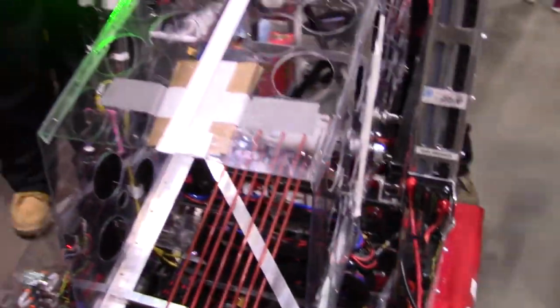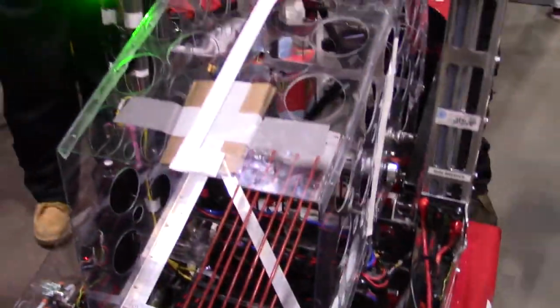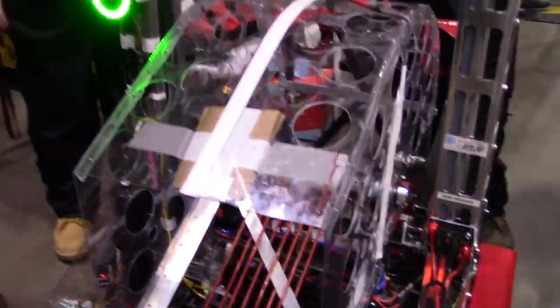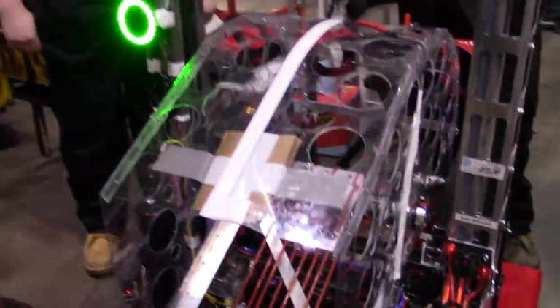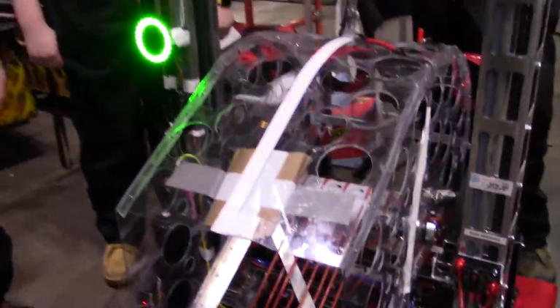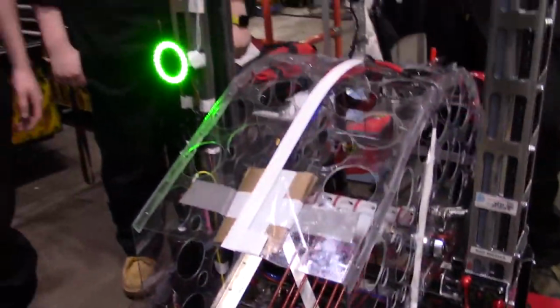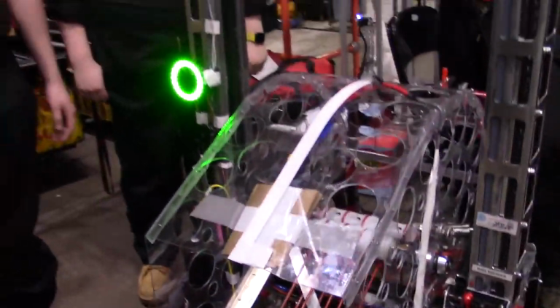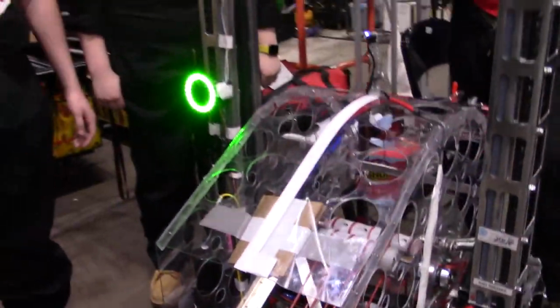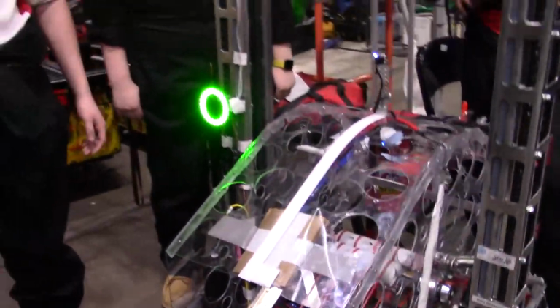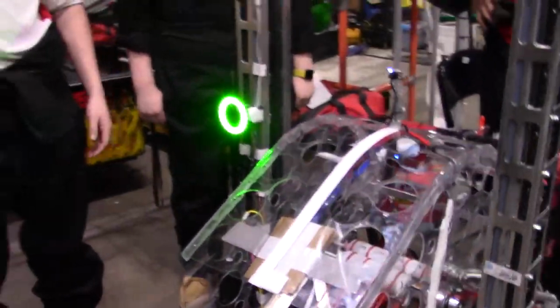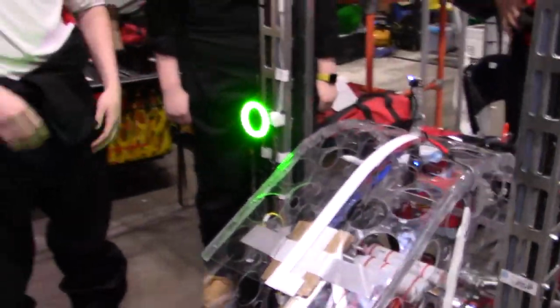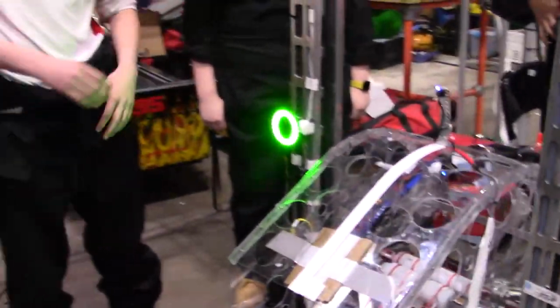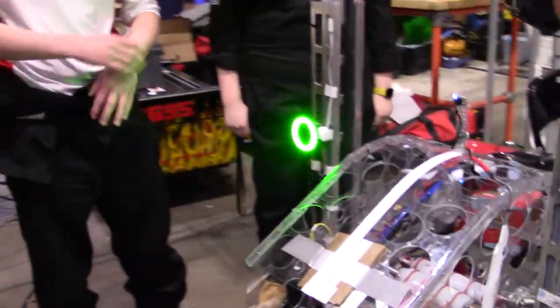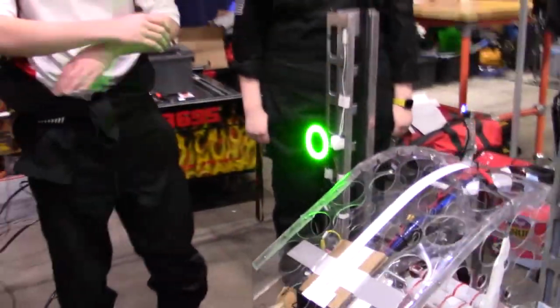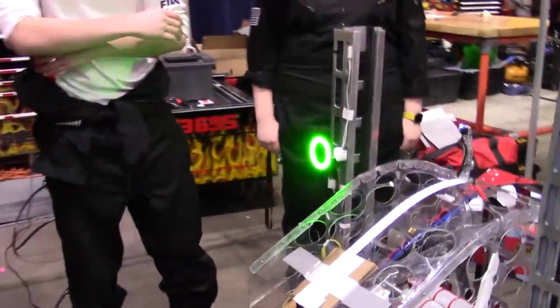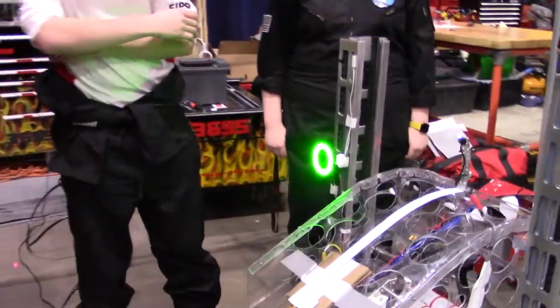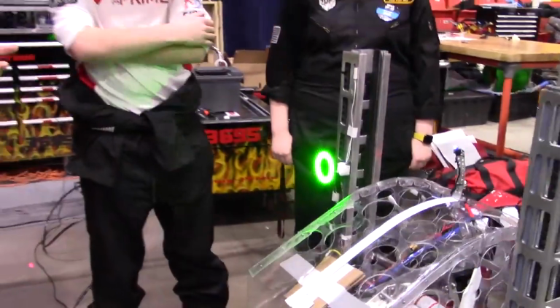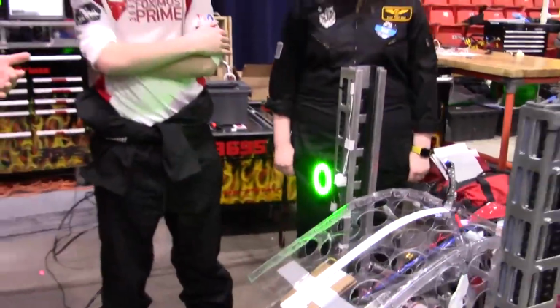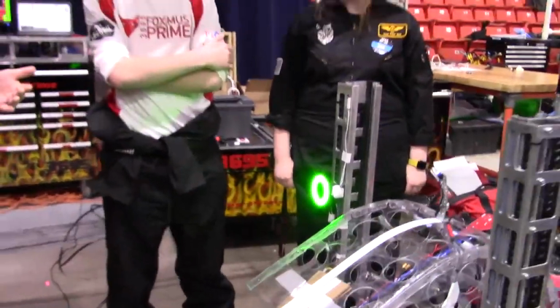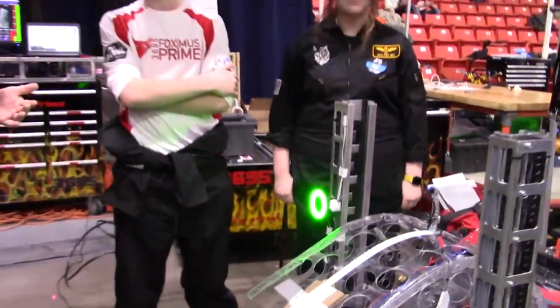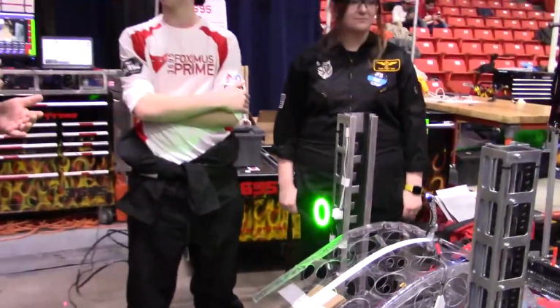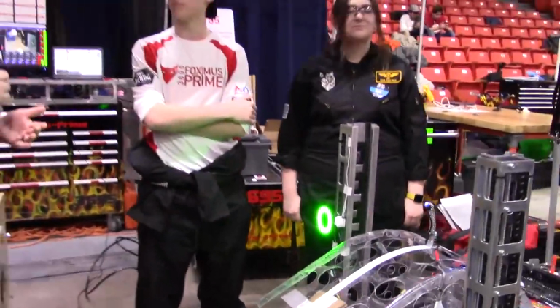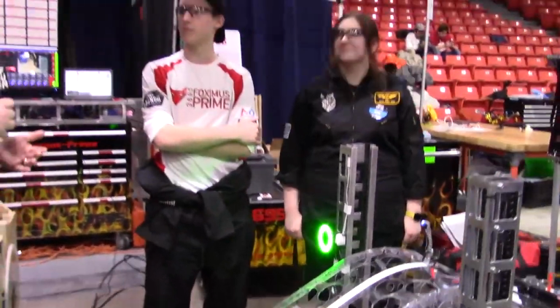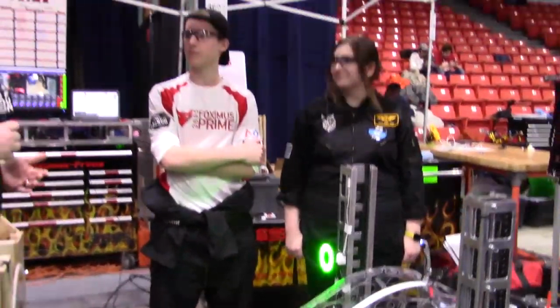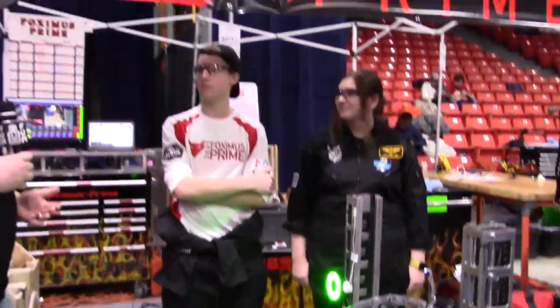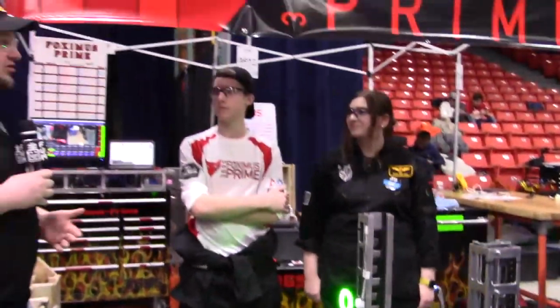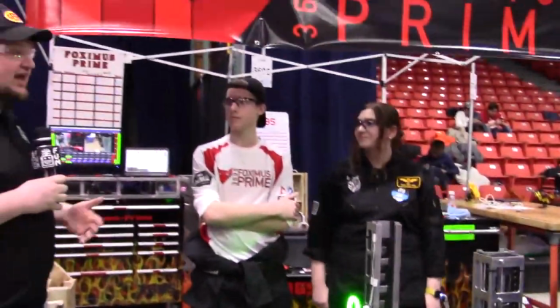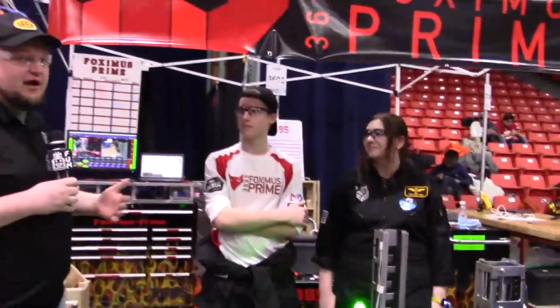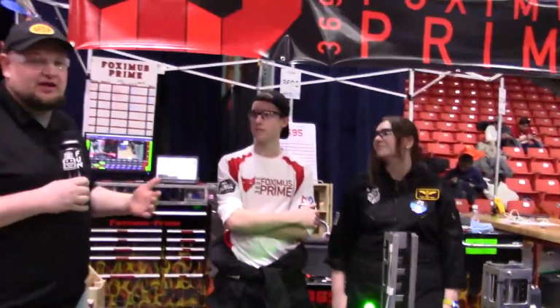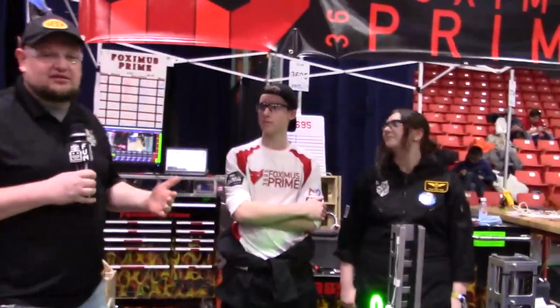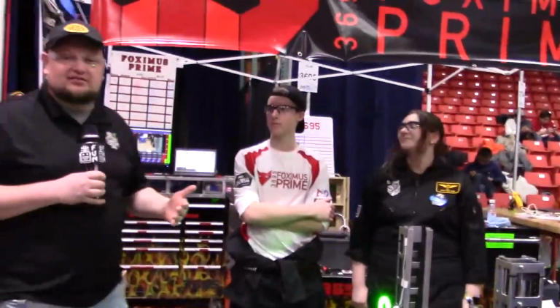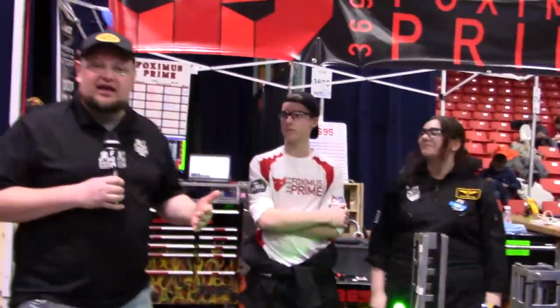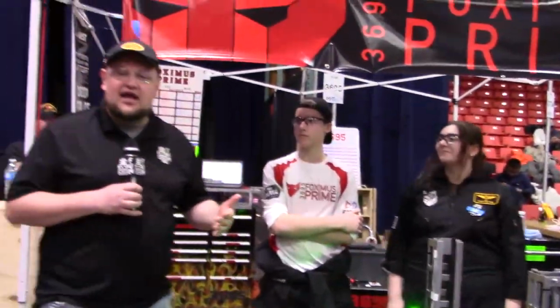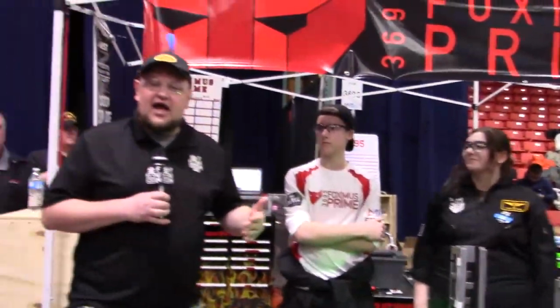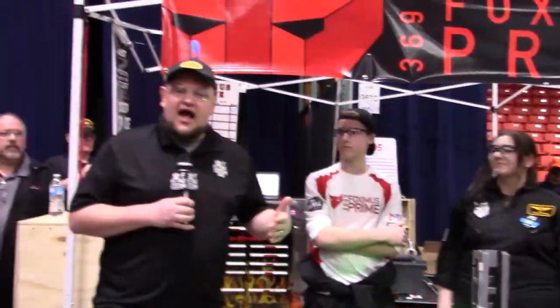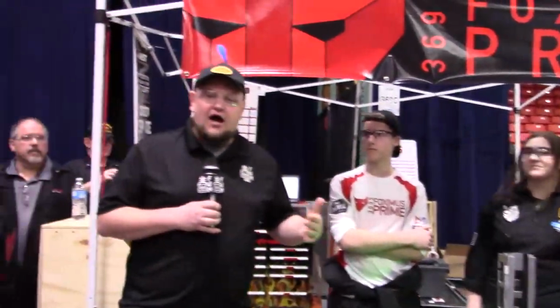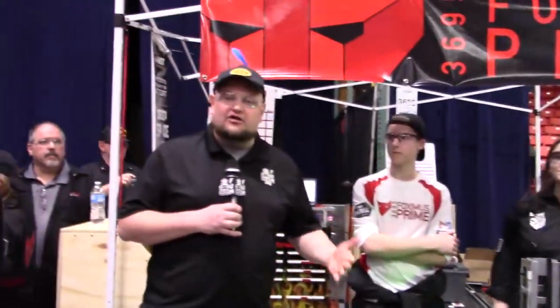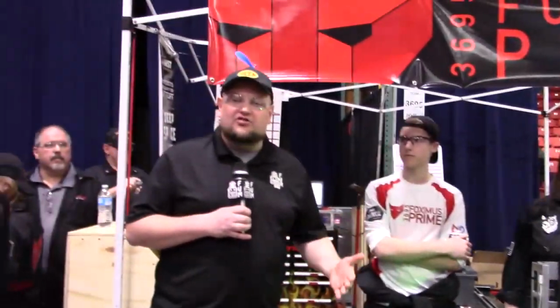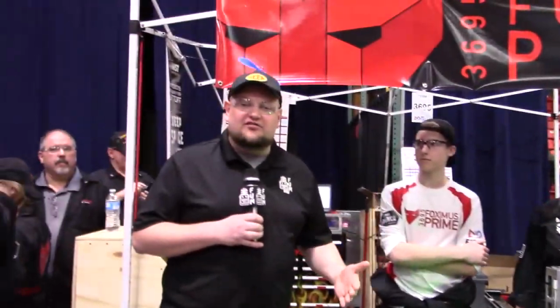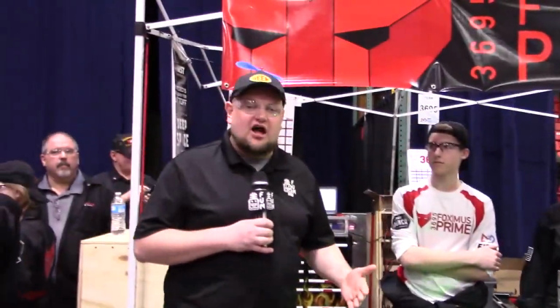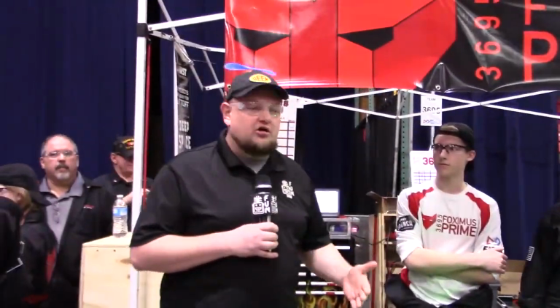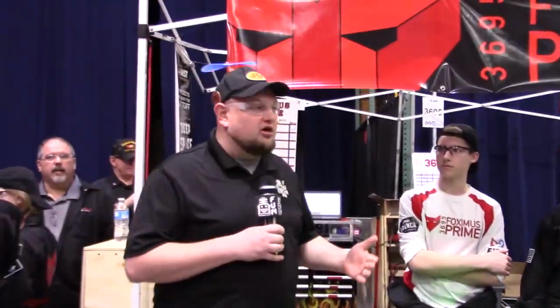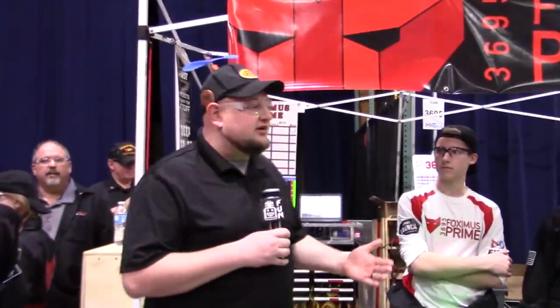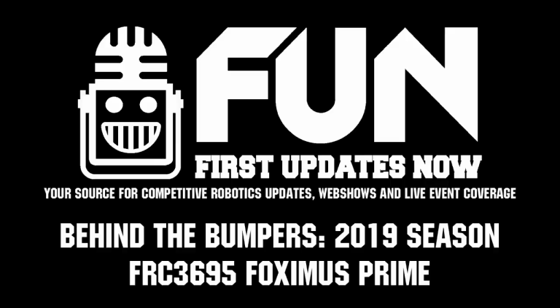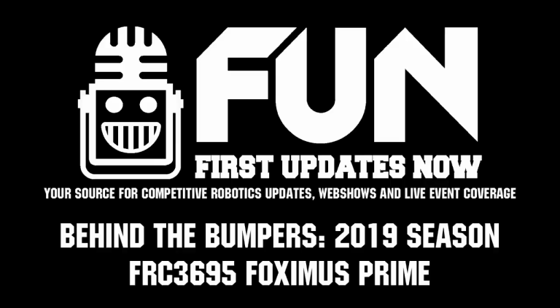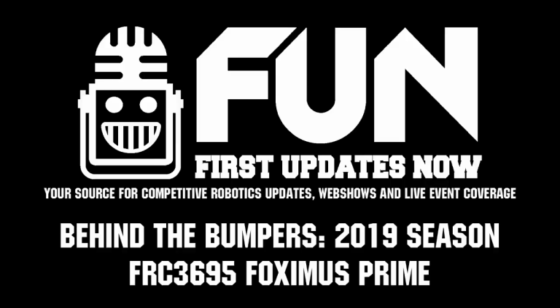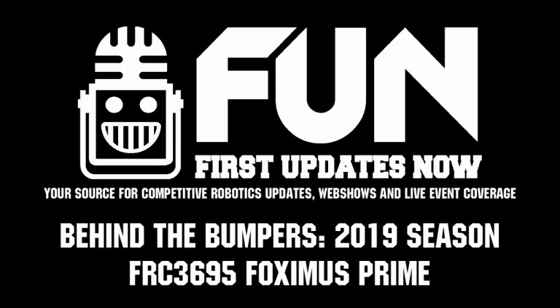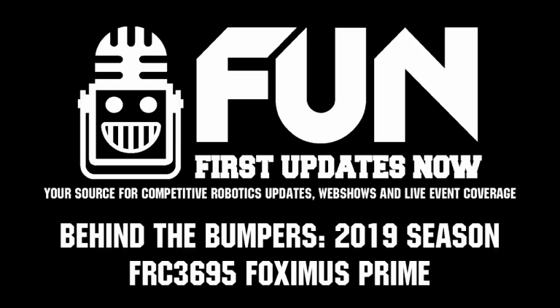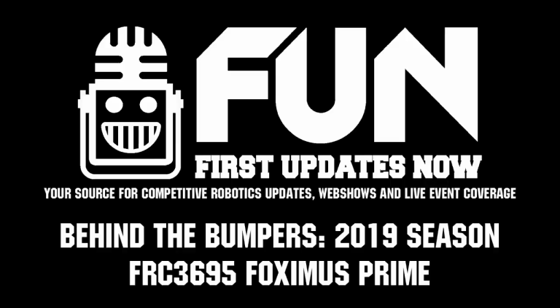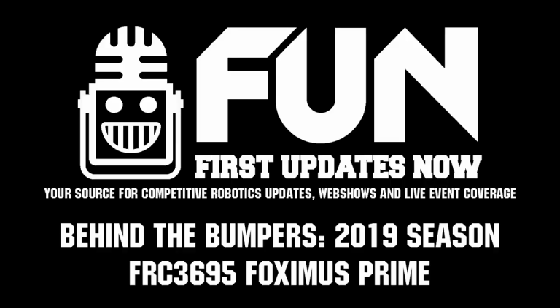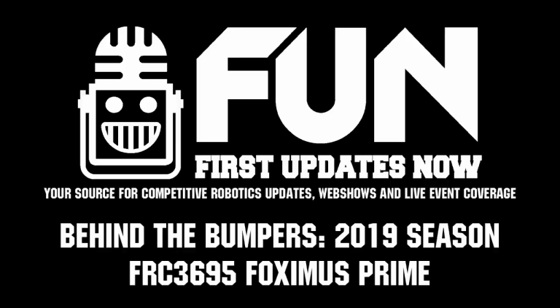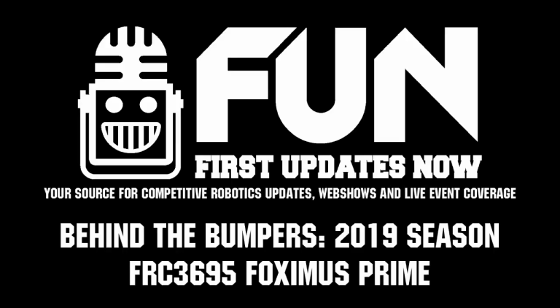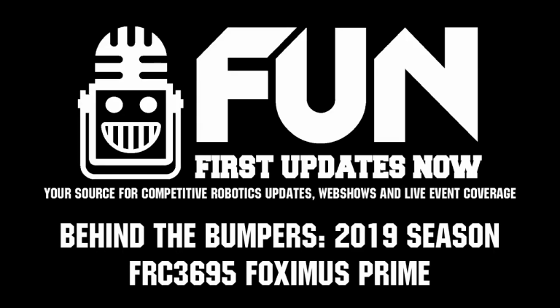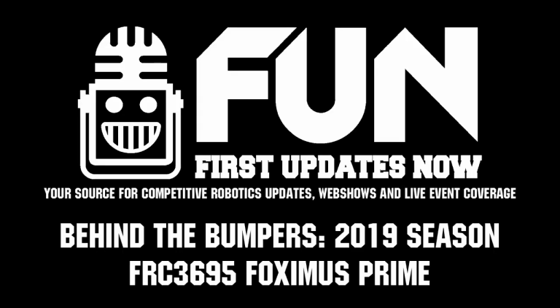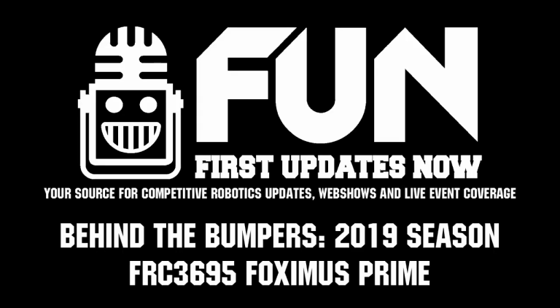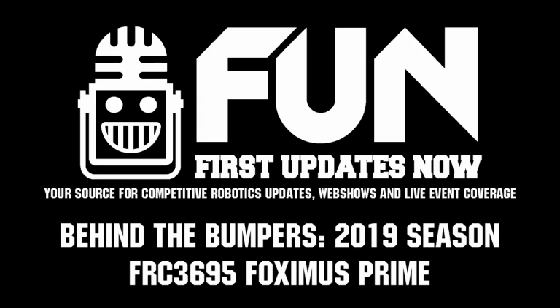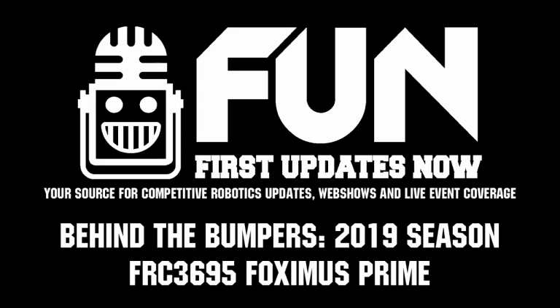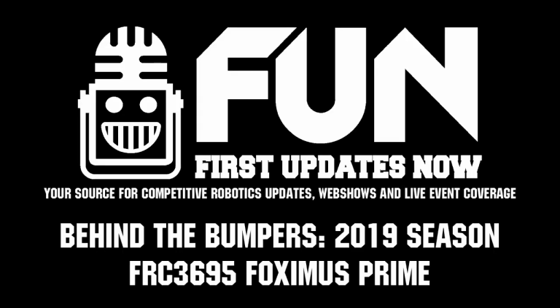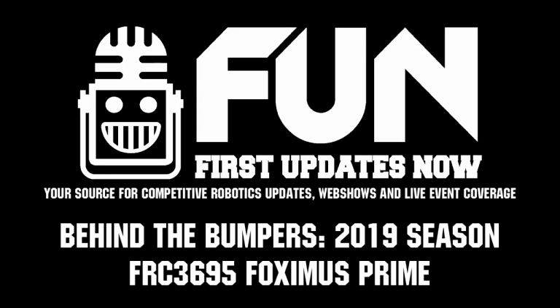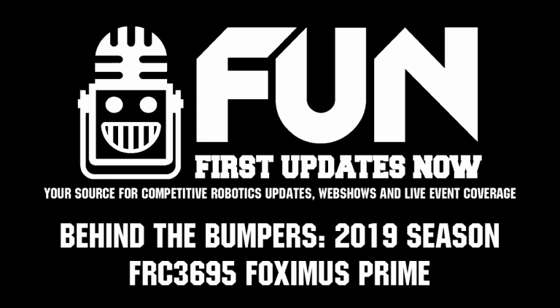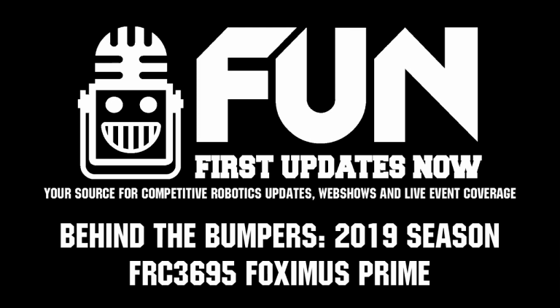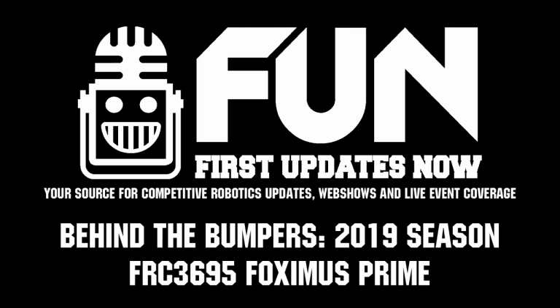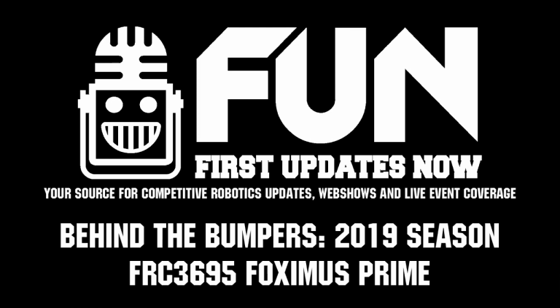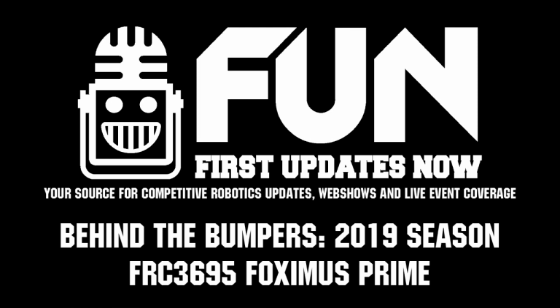Foxmas Prime, you guys are absolutely kicking butt here at the Midwest Regional. Can't wait to see how it turns out. Good luck to you the rest of the competition season — can't wait to see how you do here at Midwest.